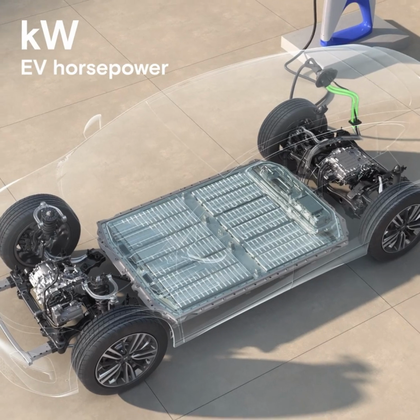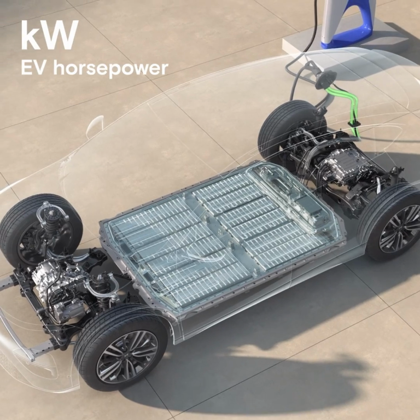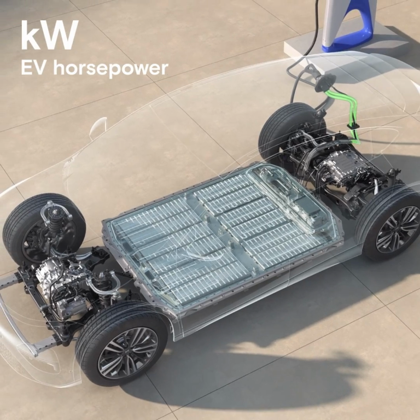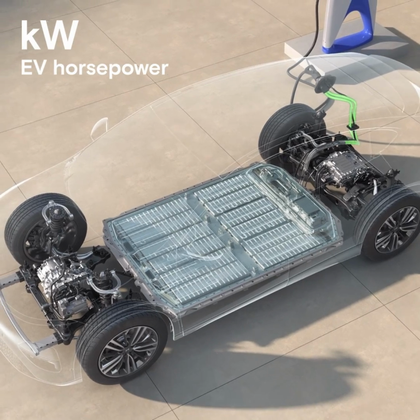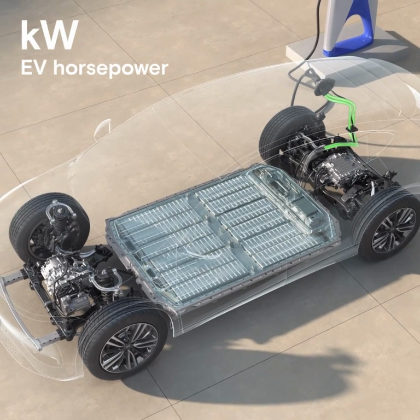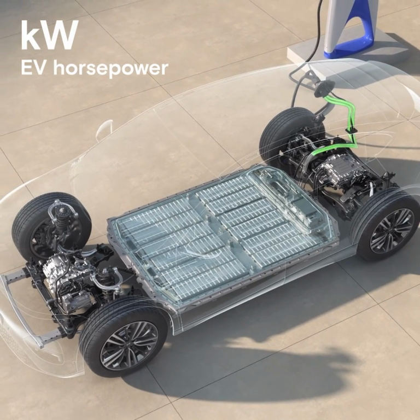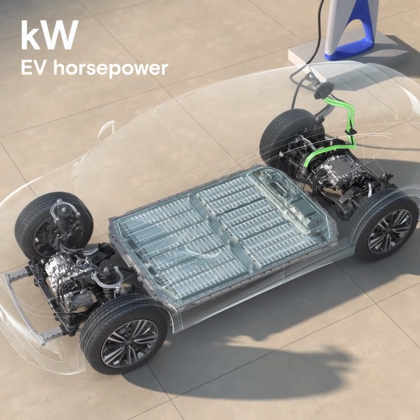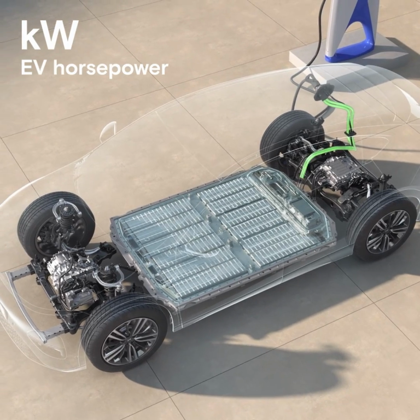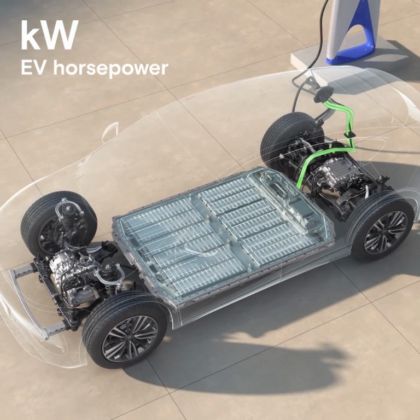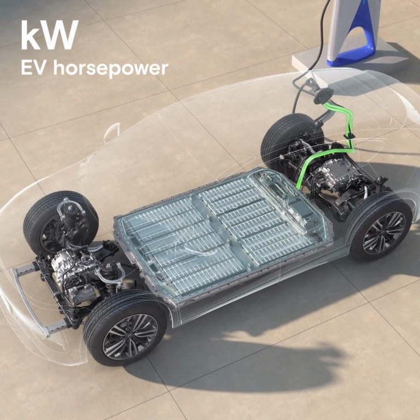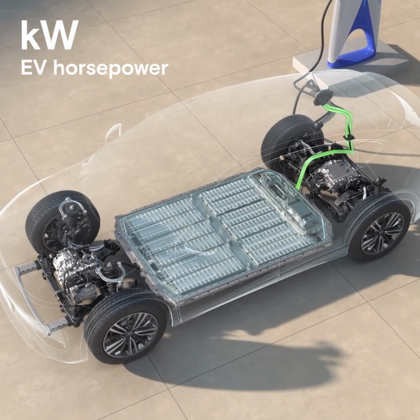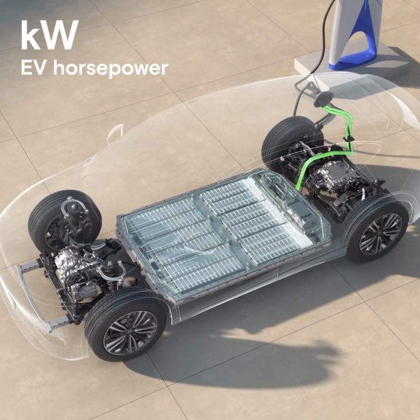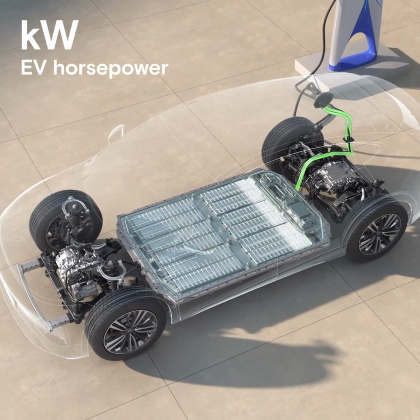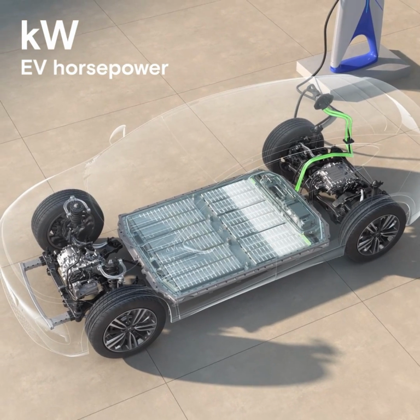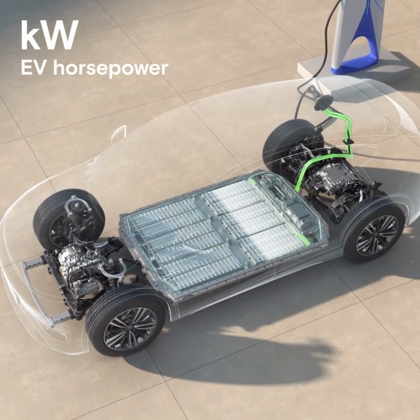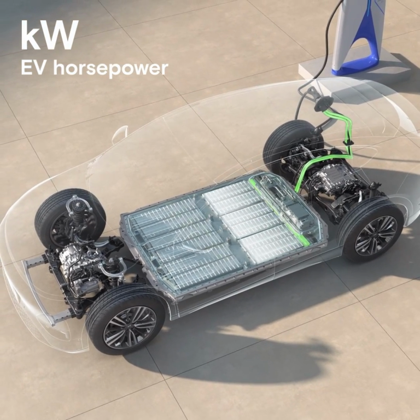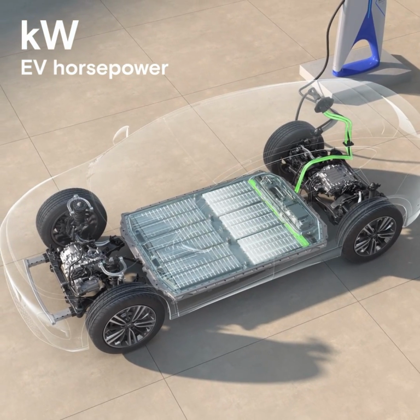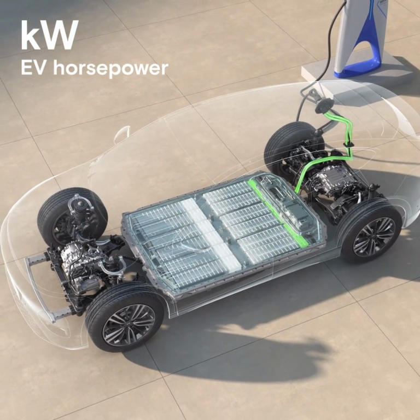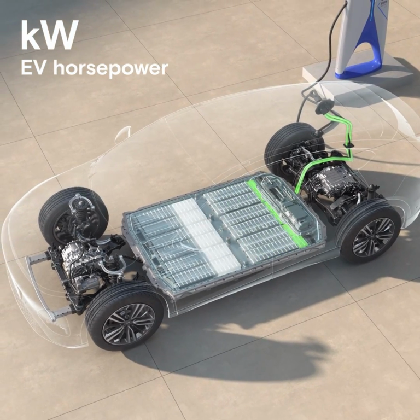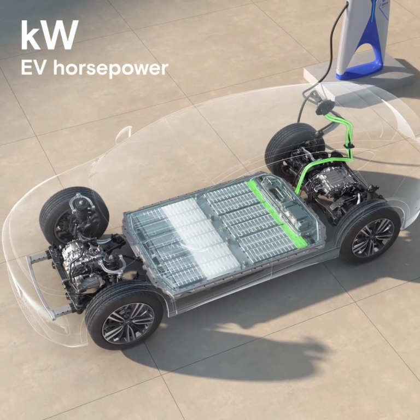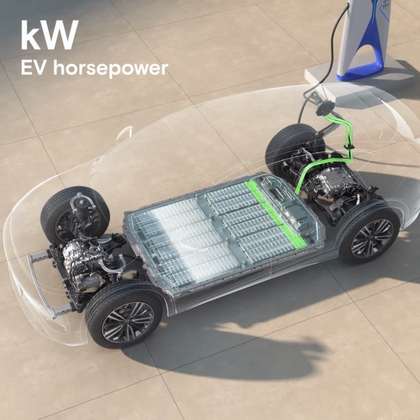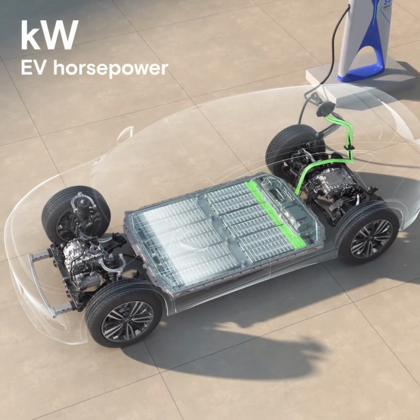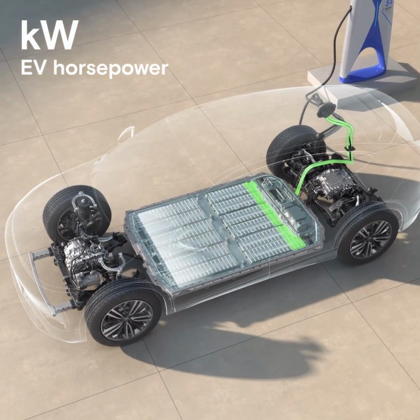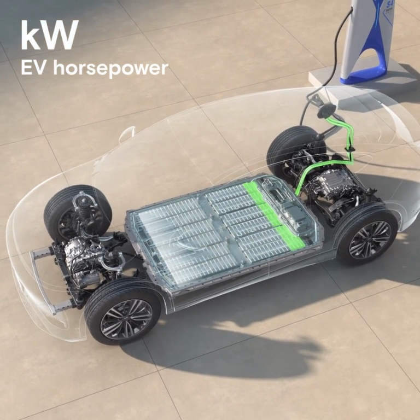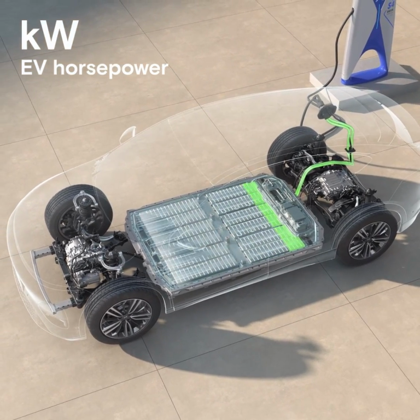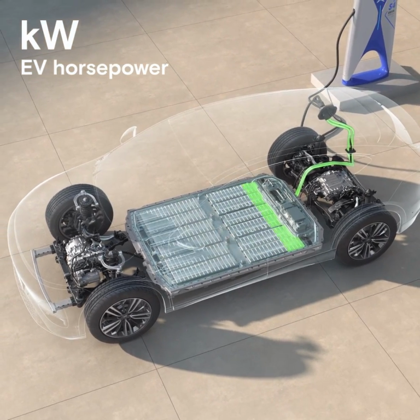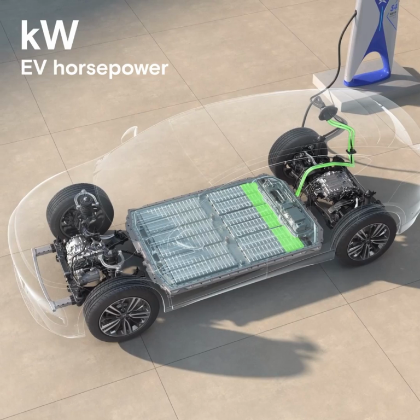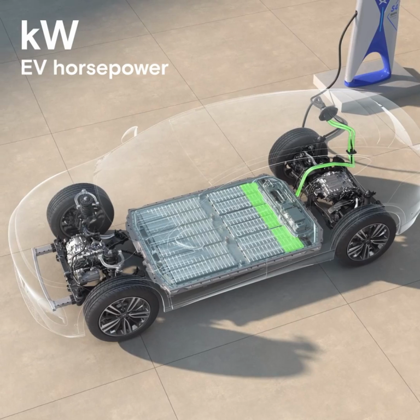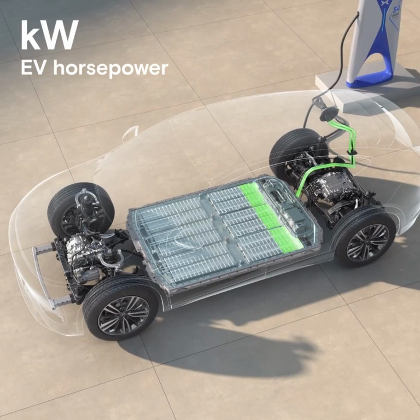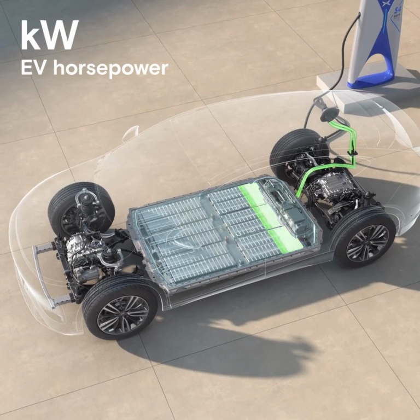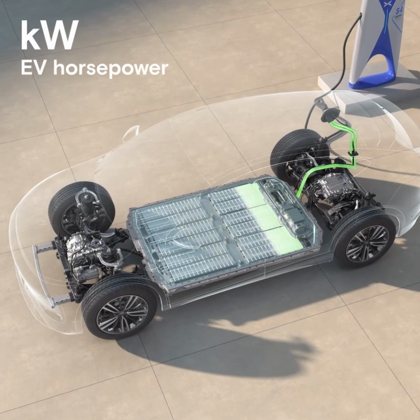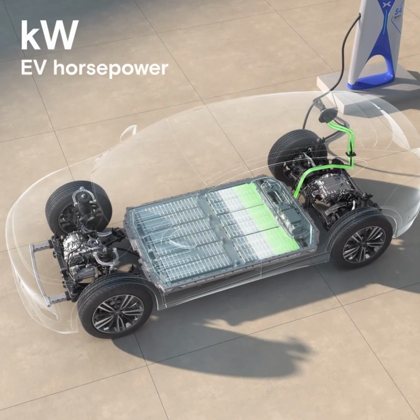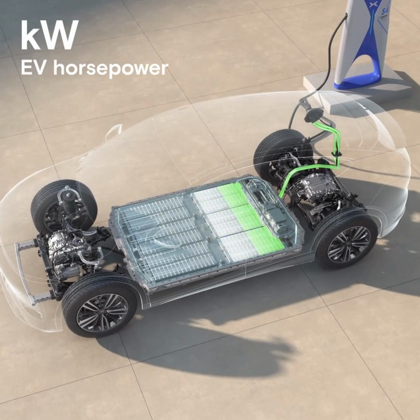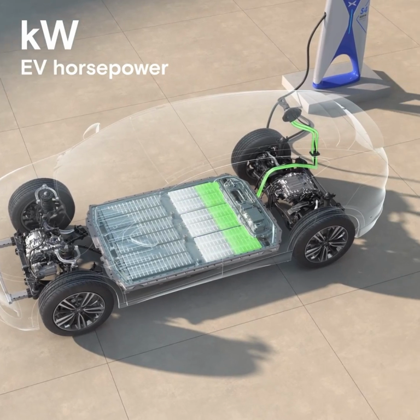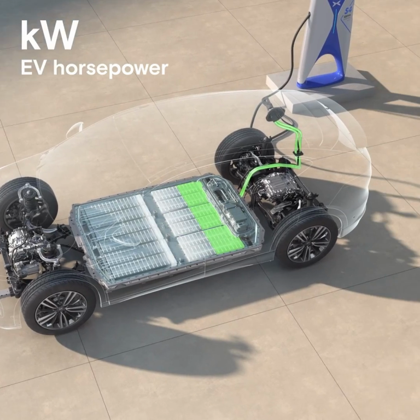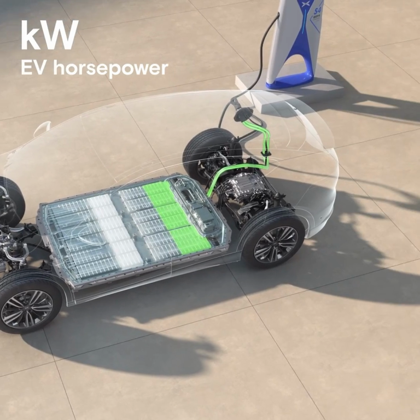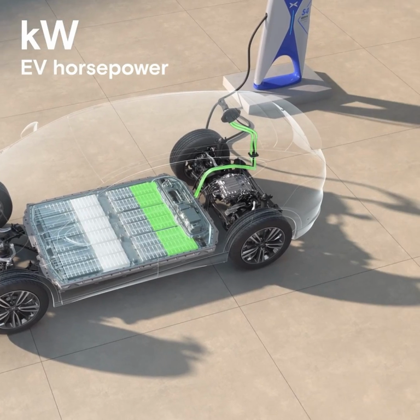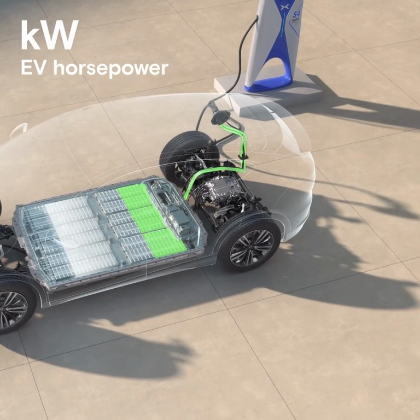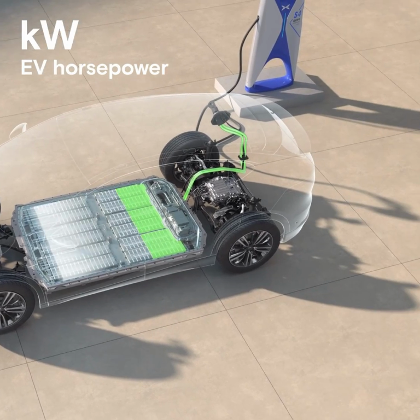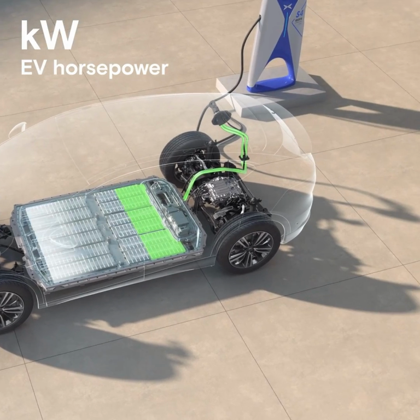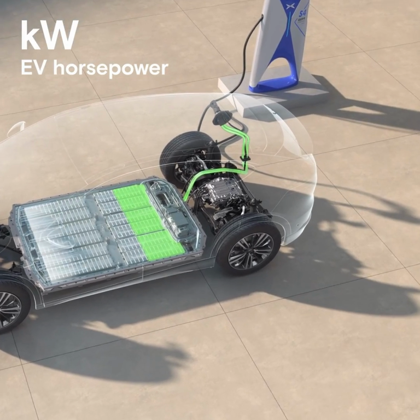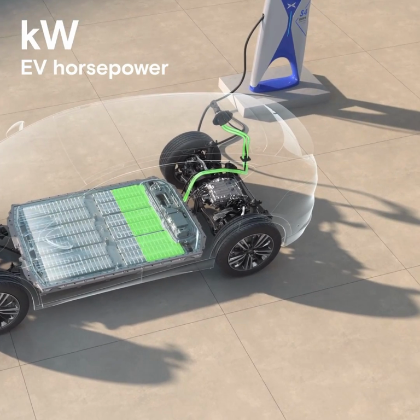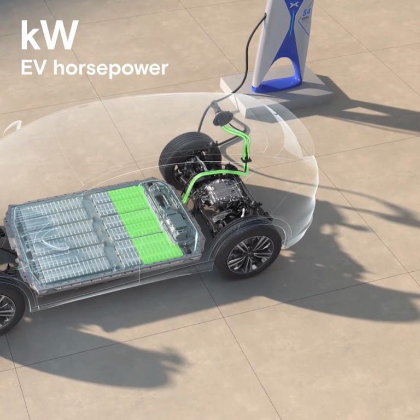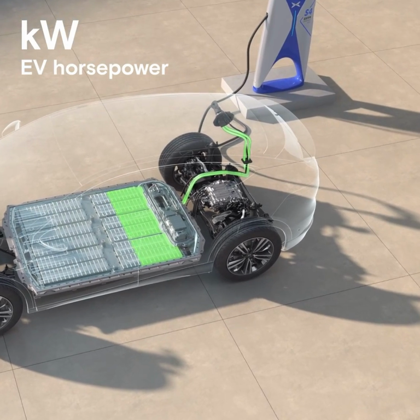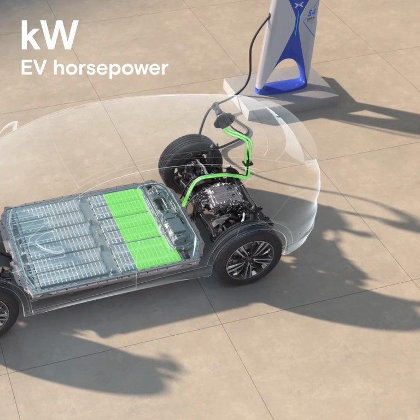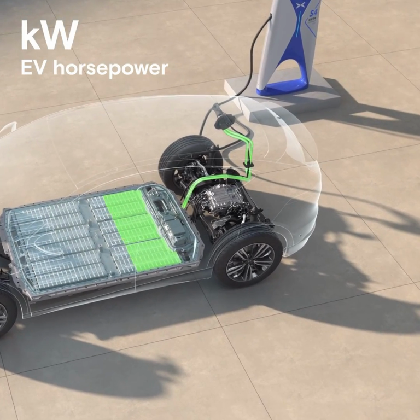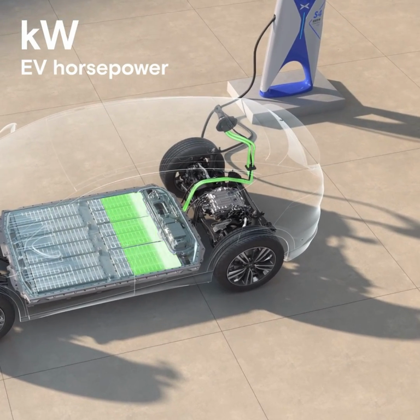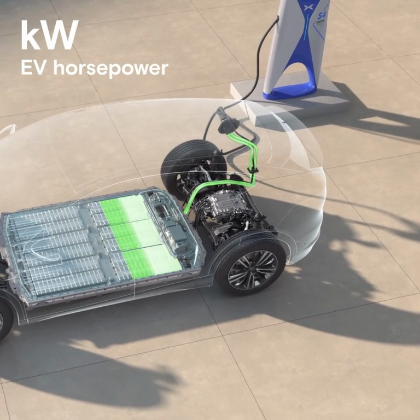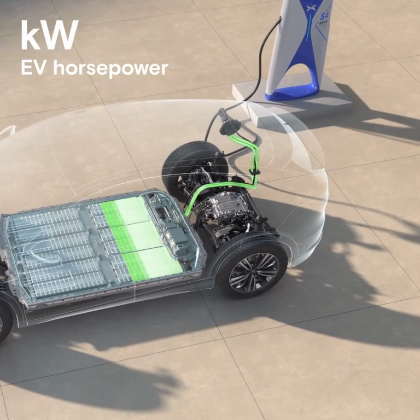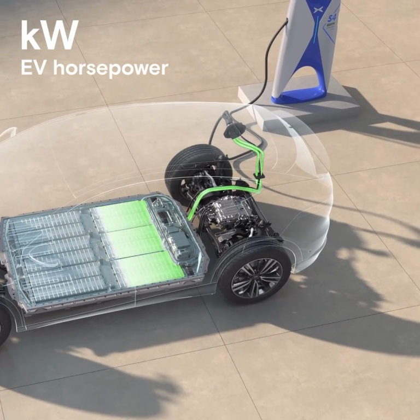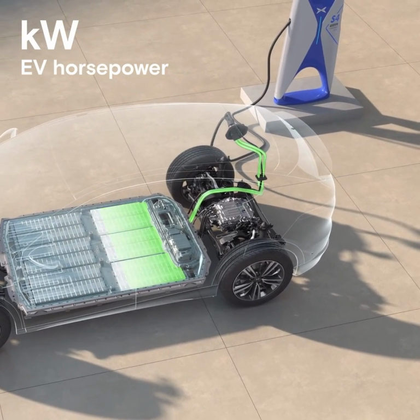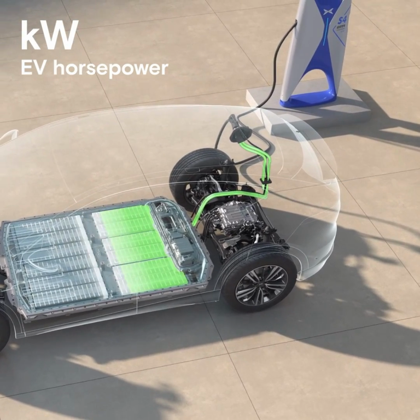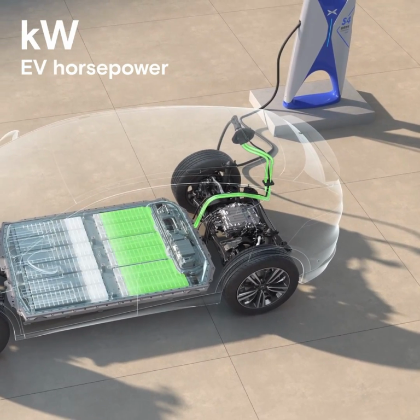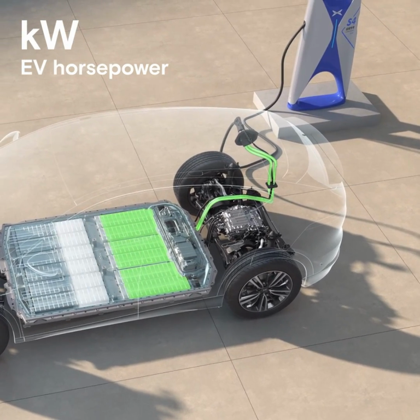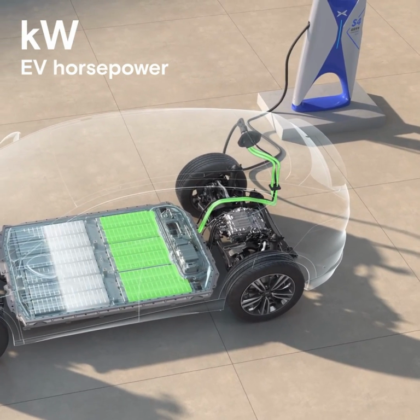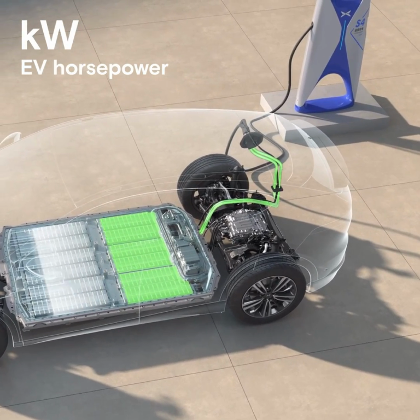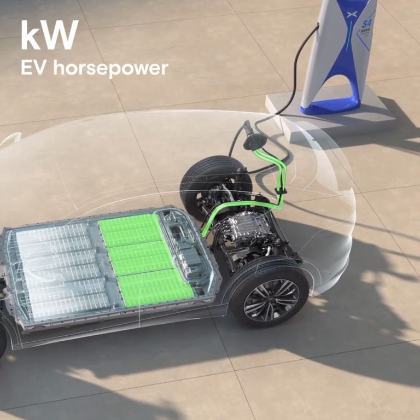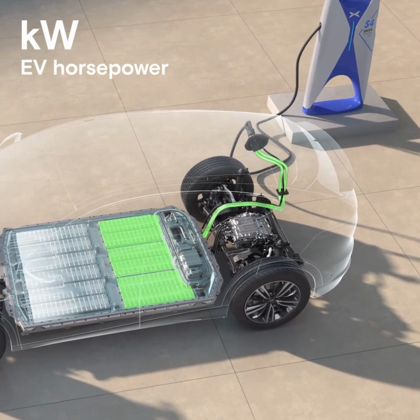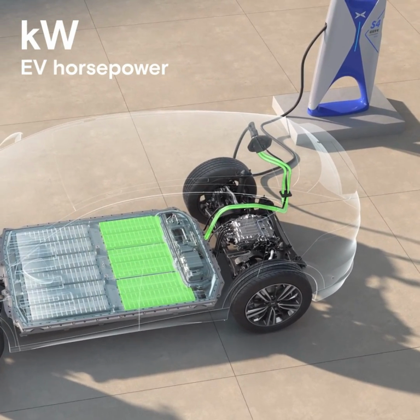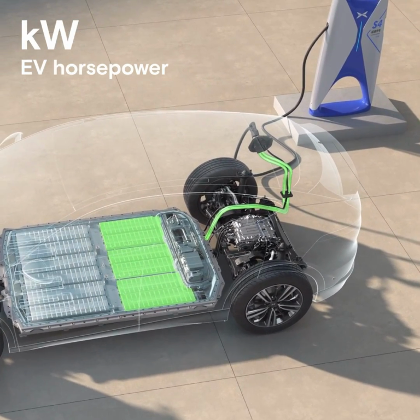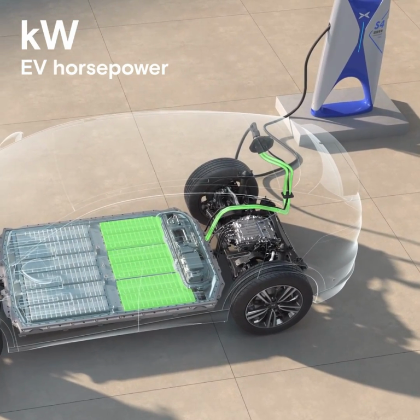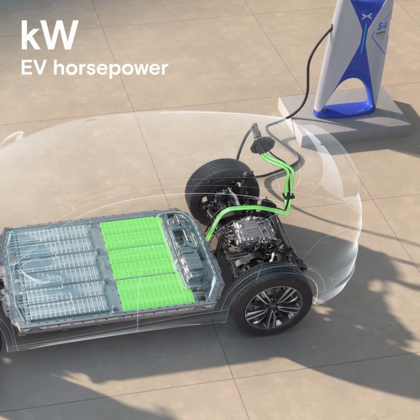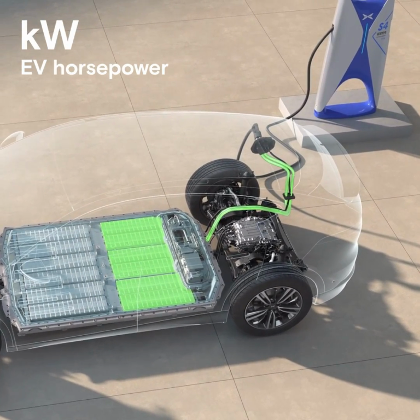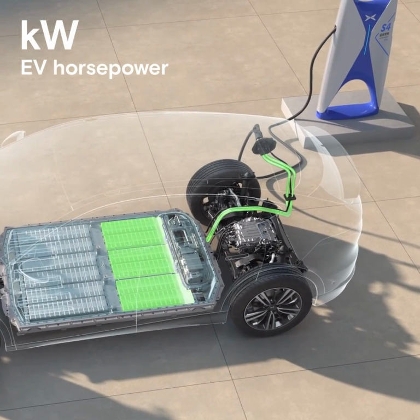Kilowatts: like the electric version of horsepower when talking about motors, or the output speed of a charger when talking about charging.